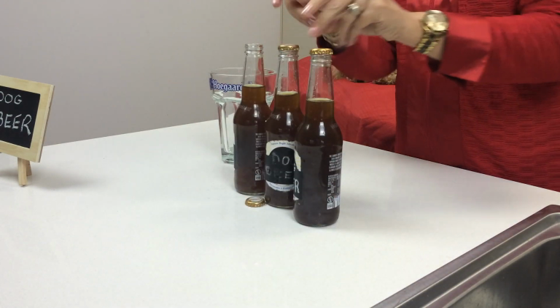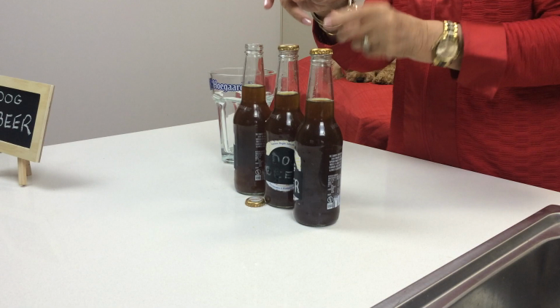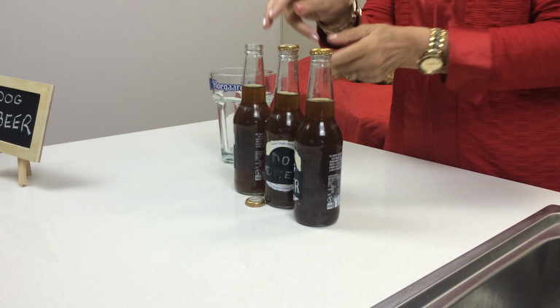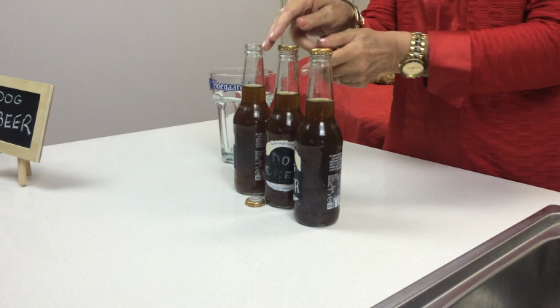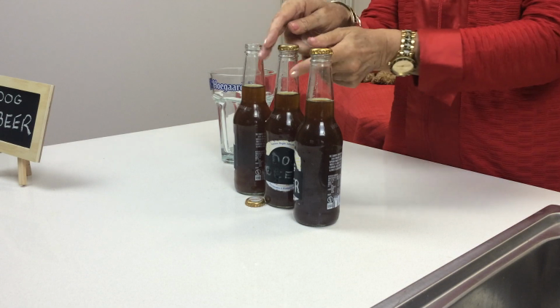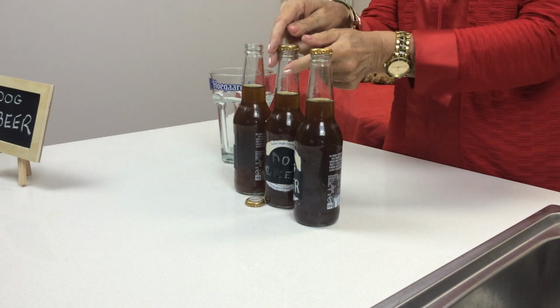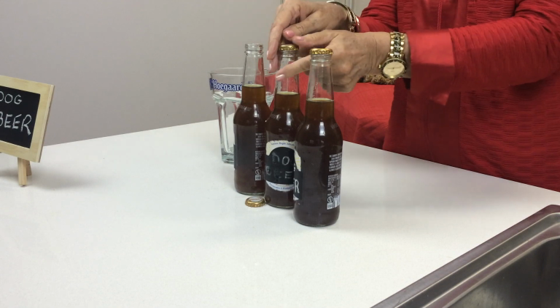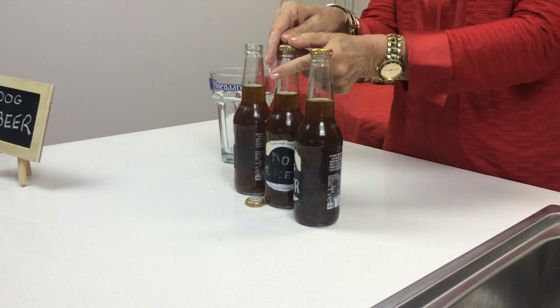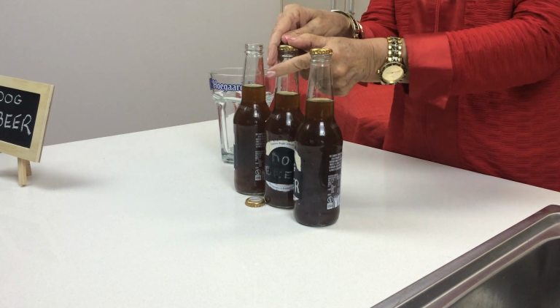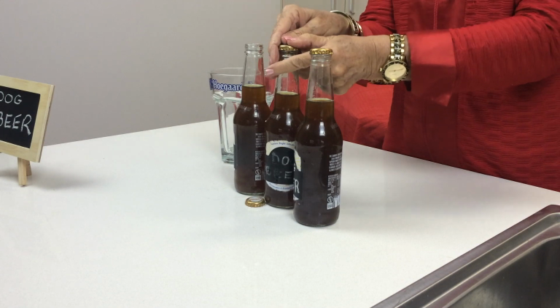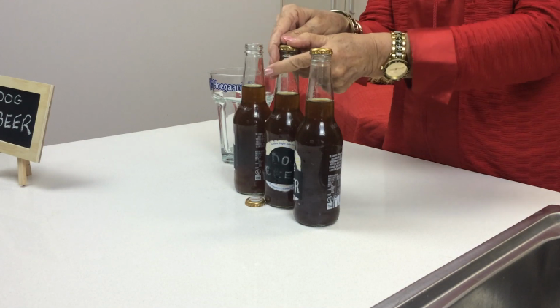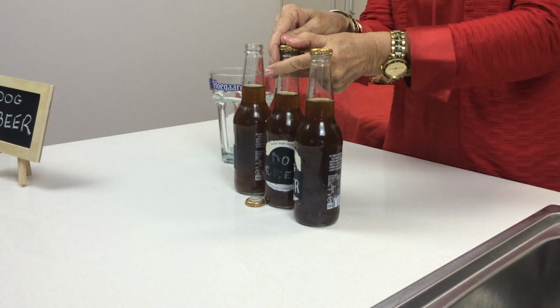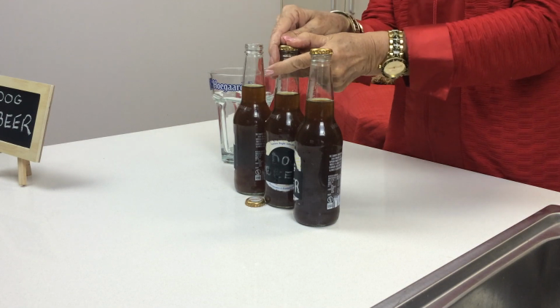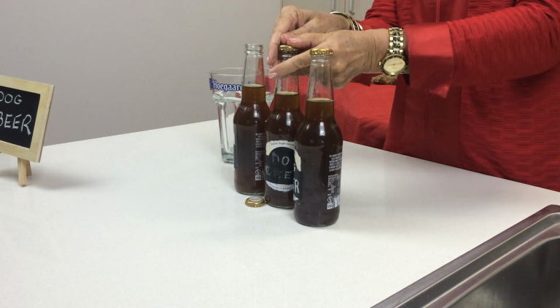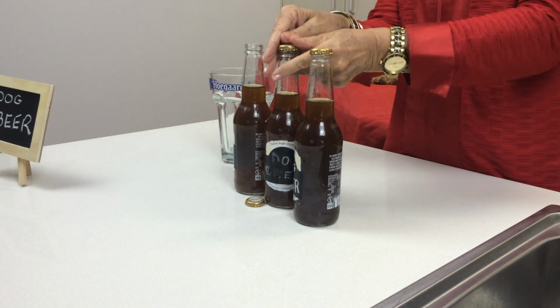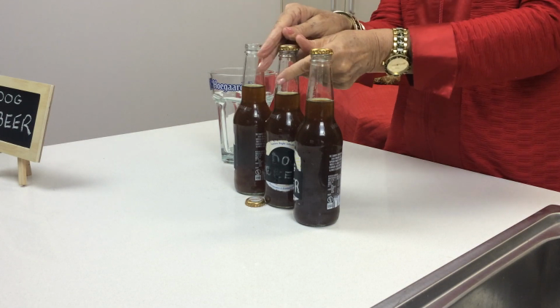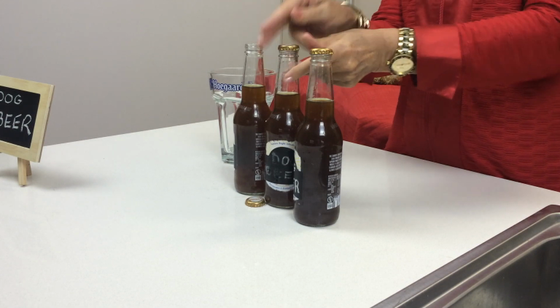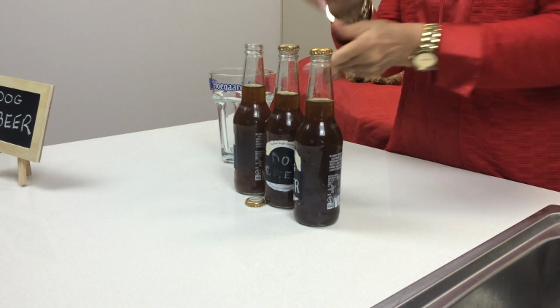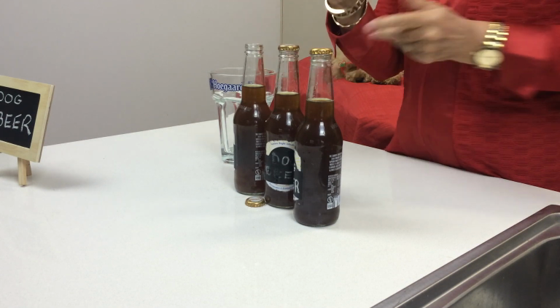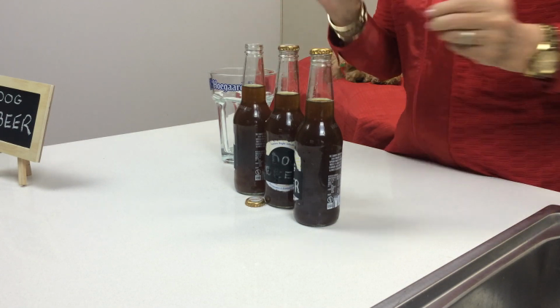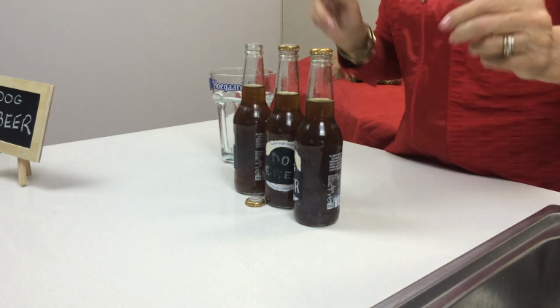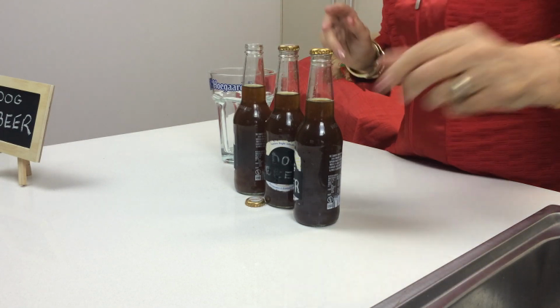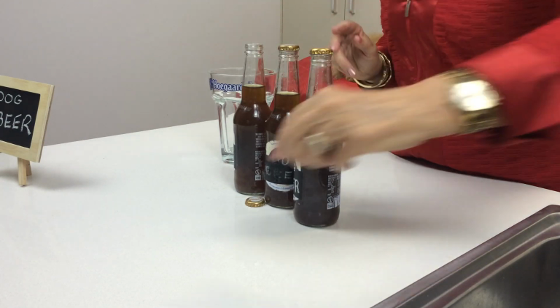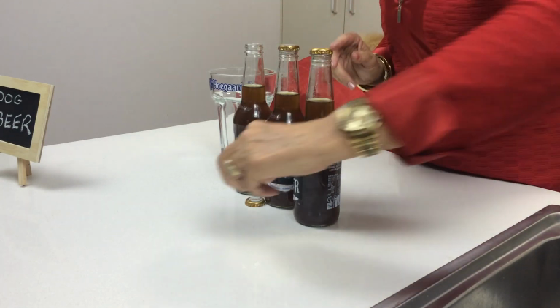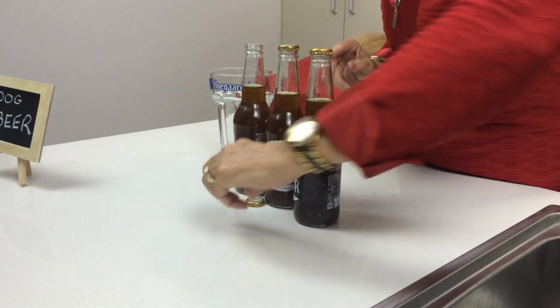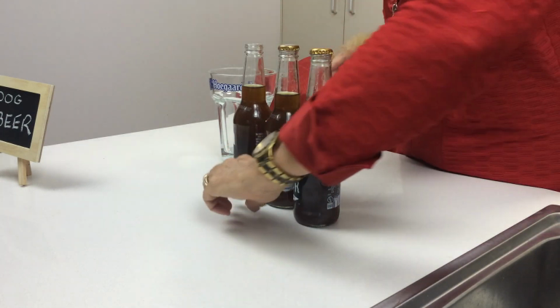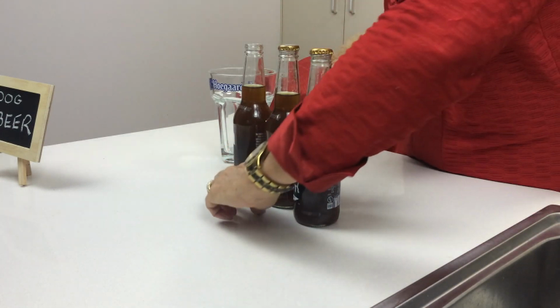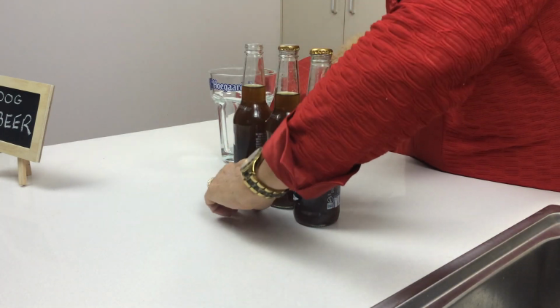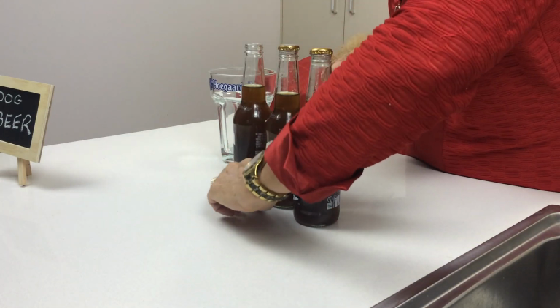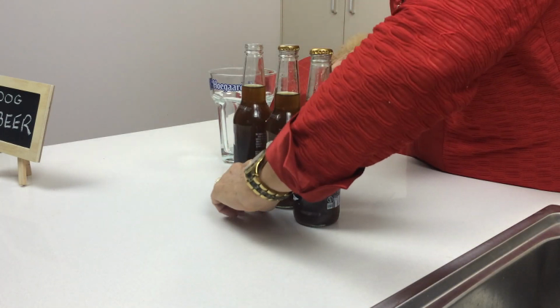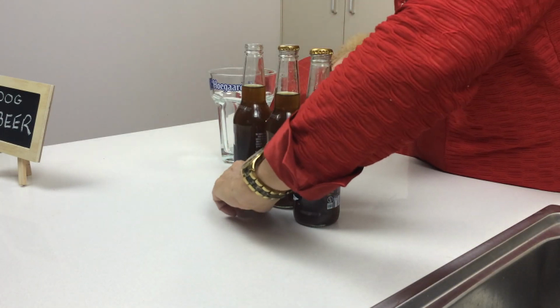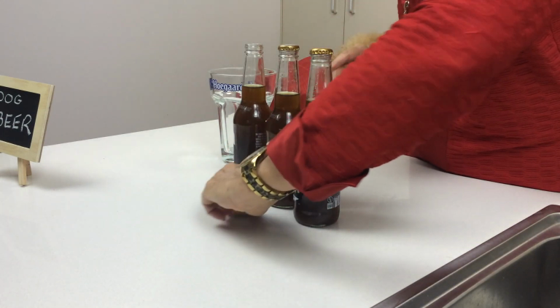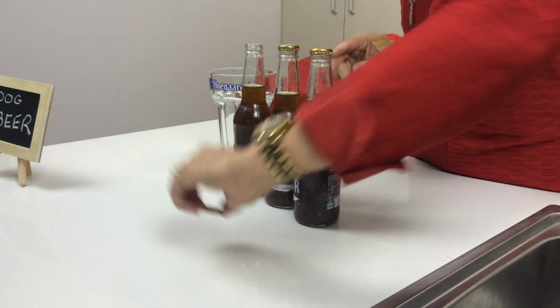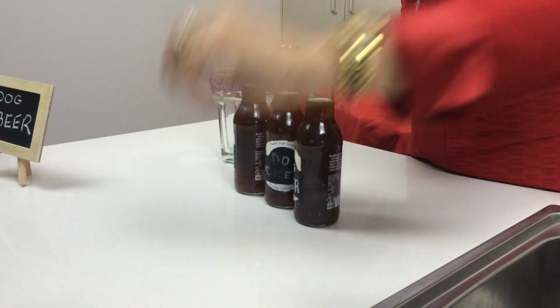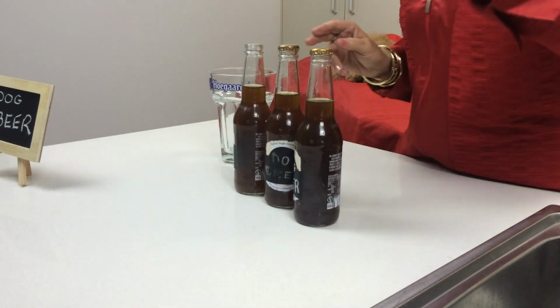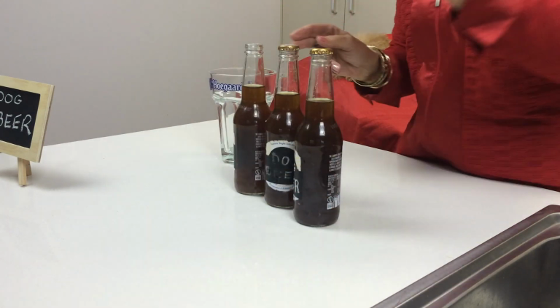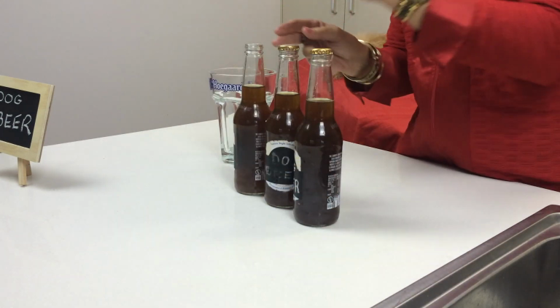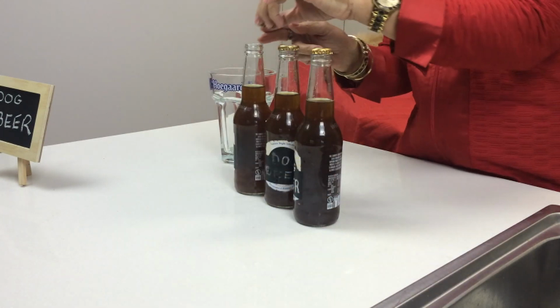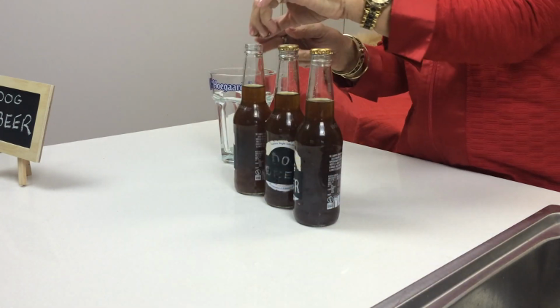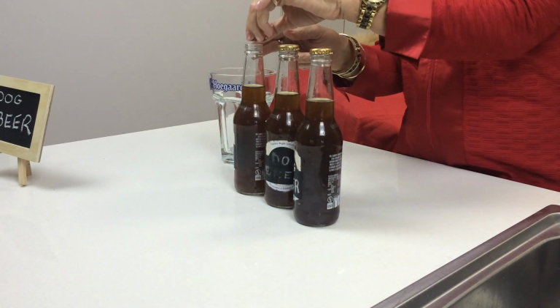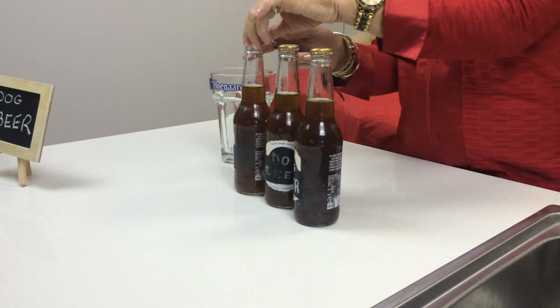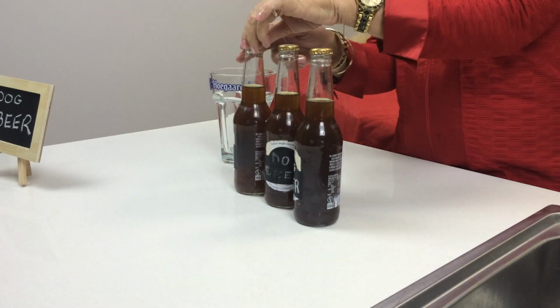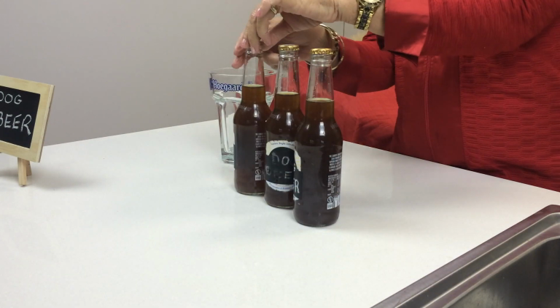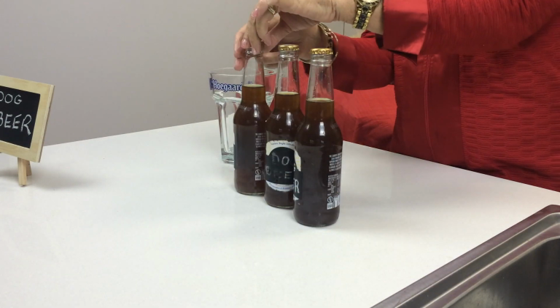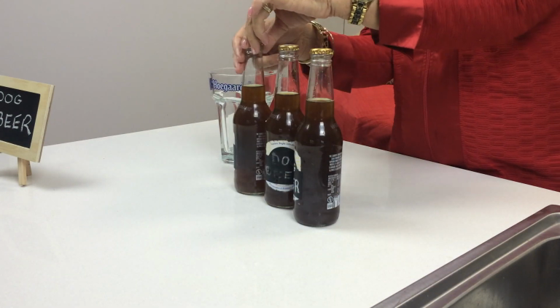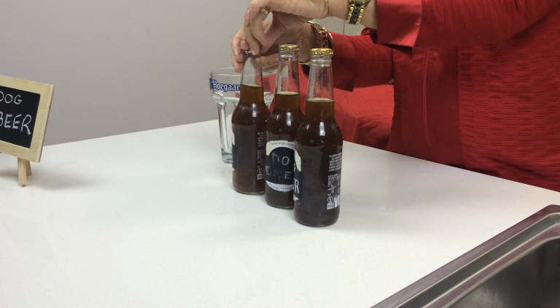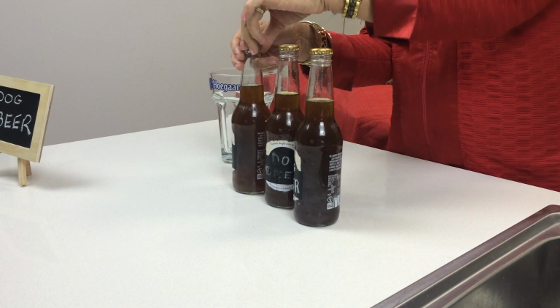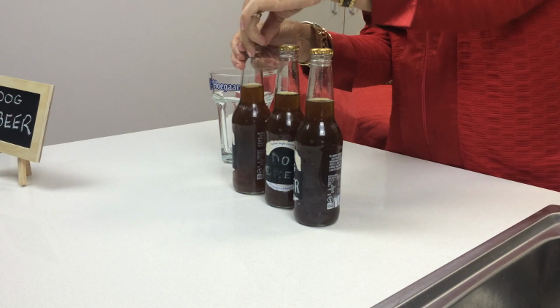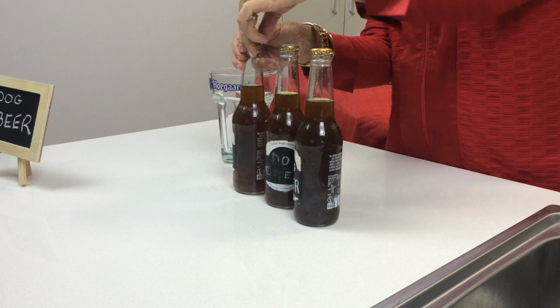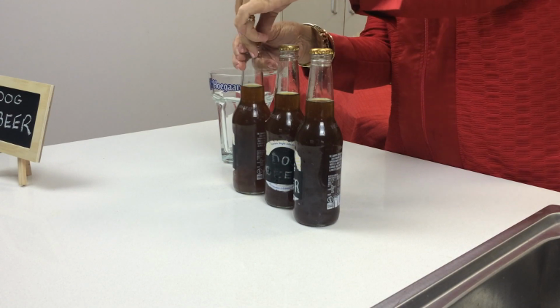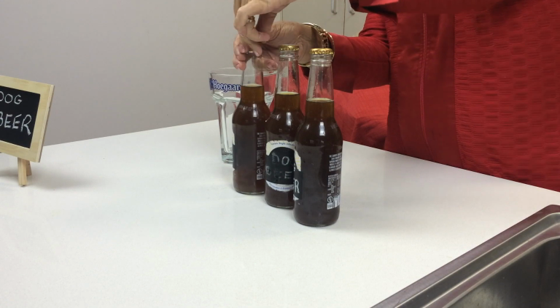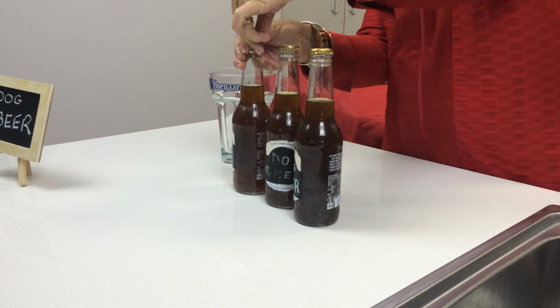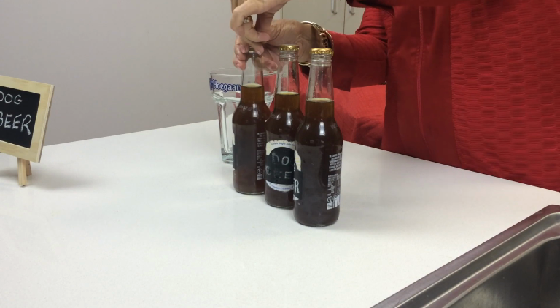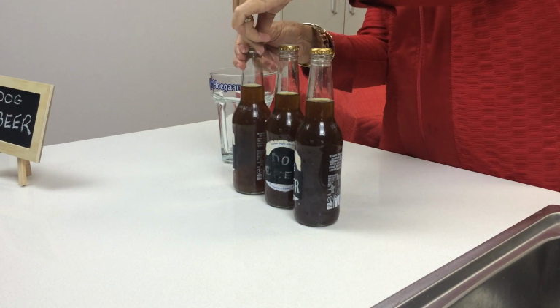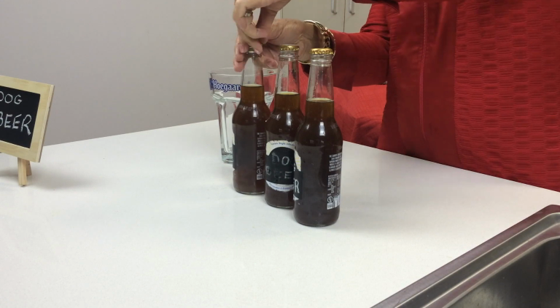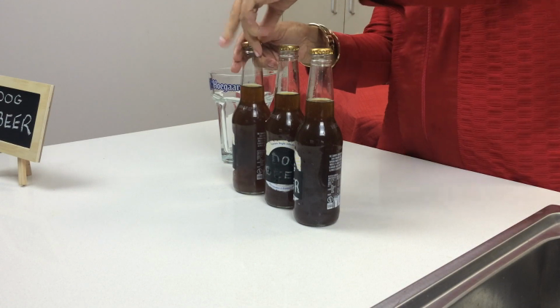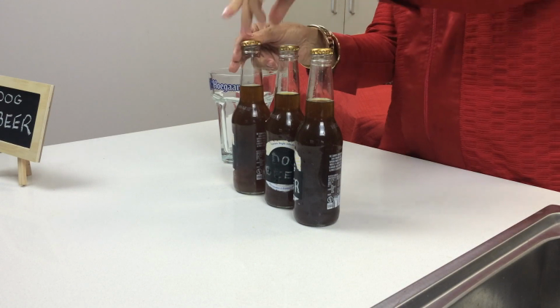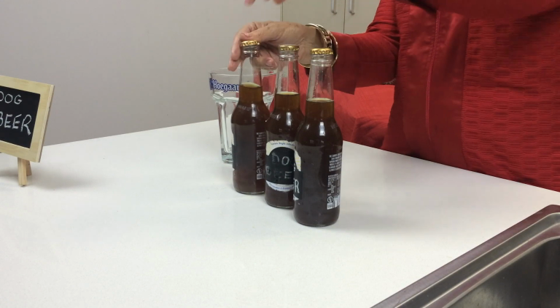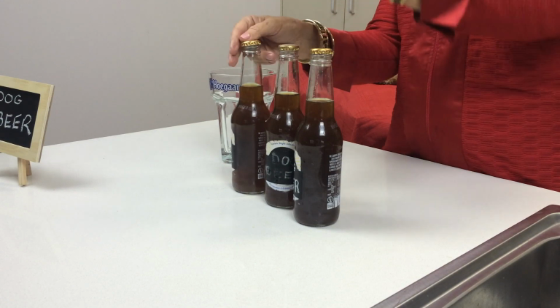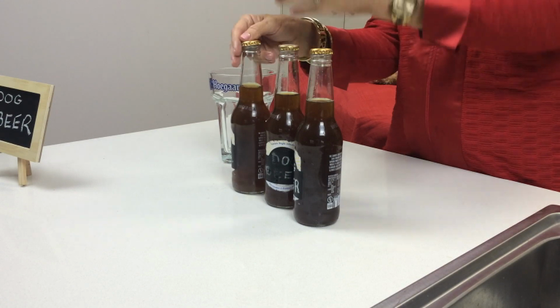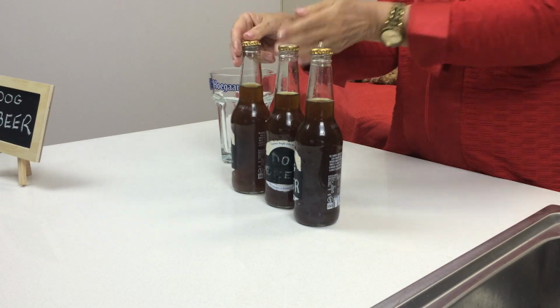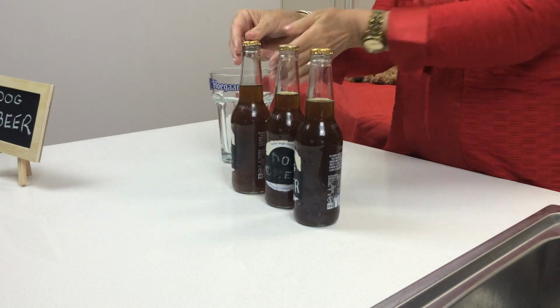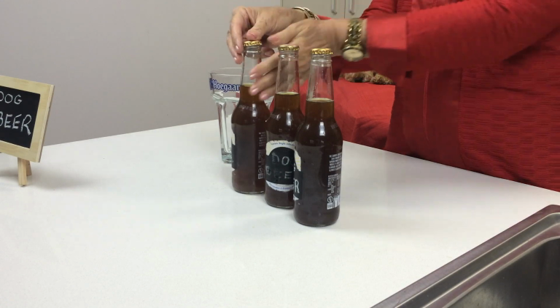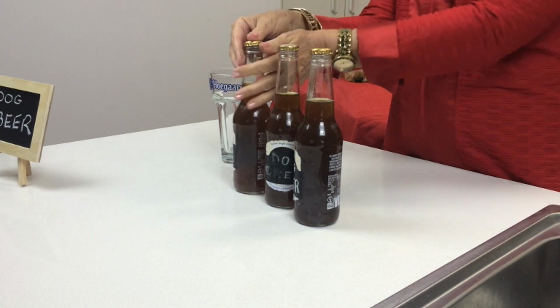Now this is made fresh, so it's best had fresh as soon as you've chilled it down — give it a couple of hours in the refrigerator. You could even leave it overnight.